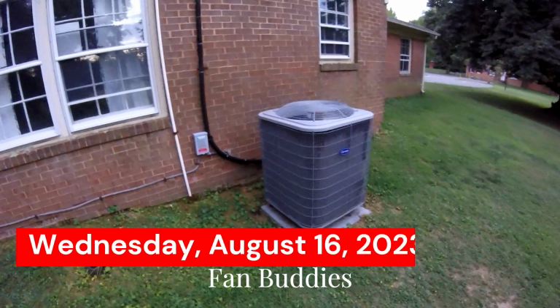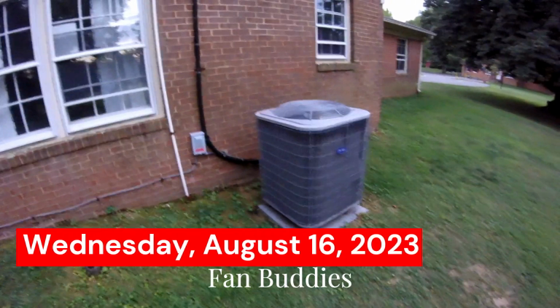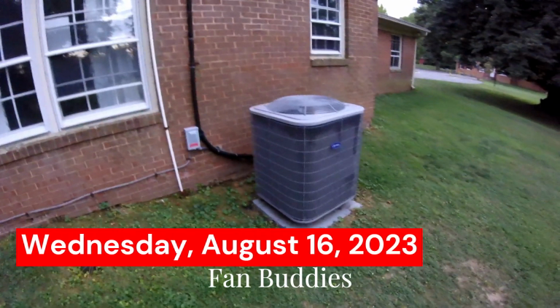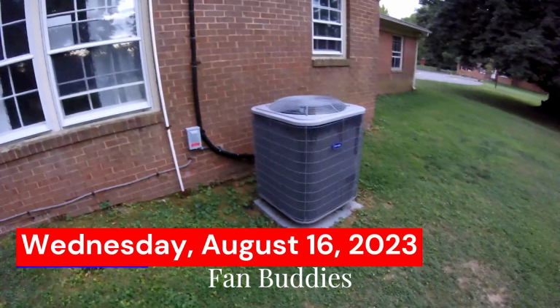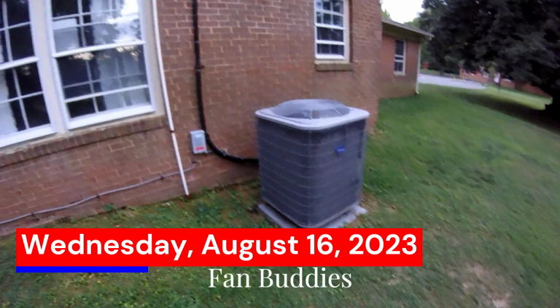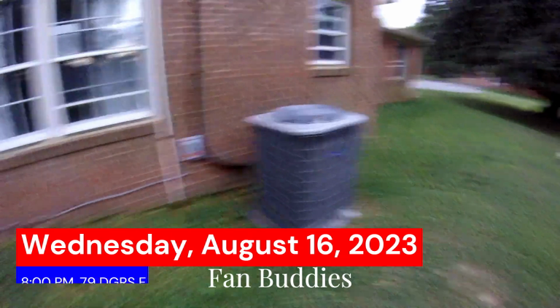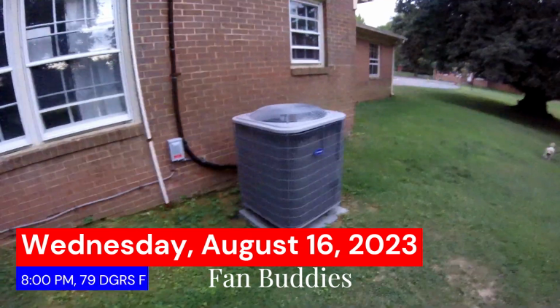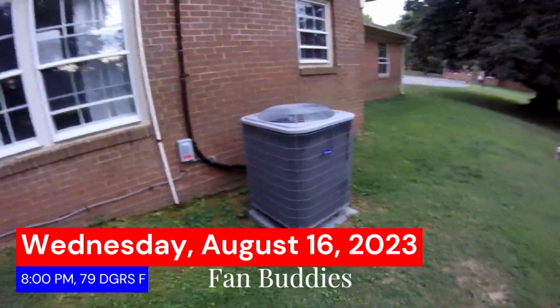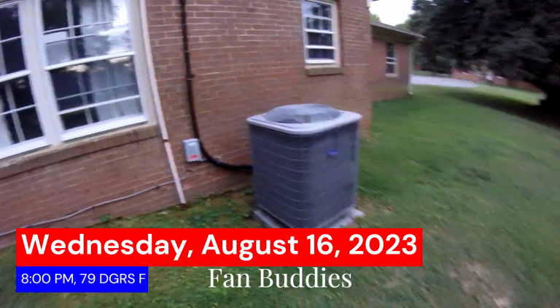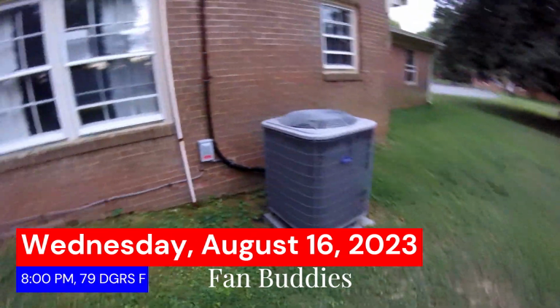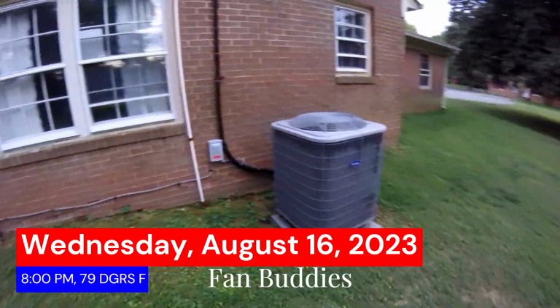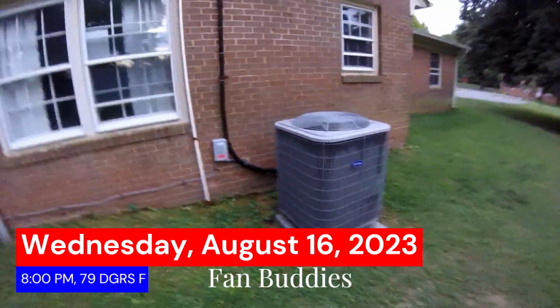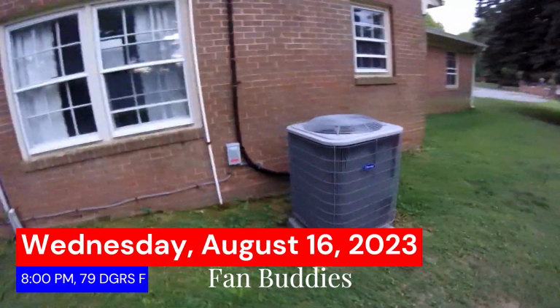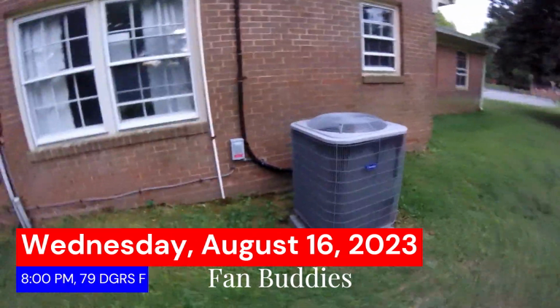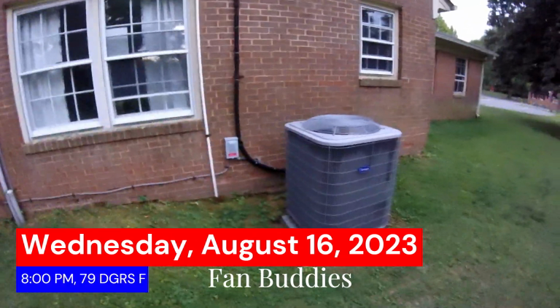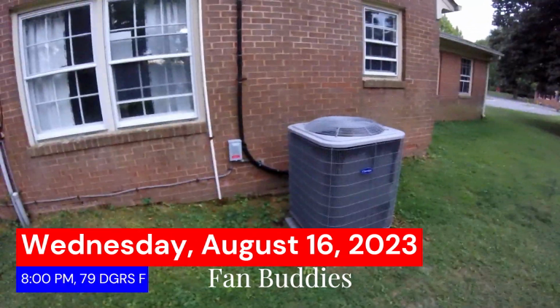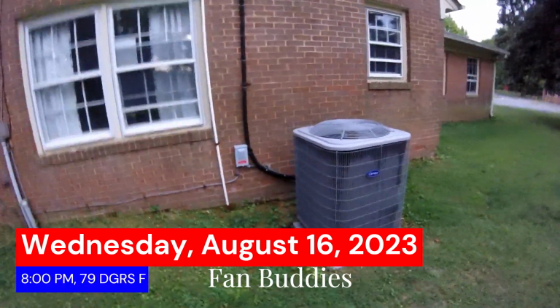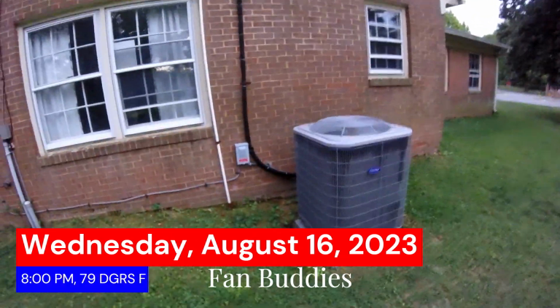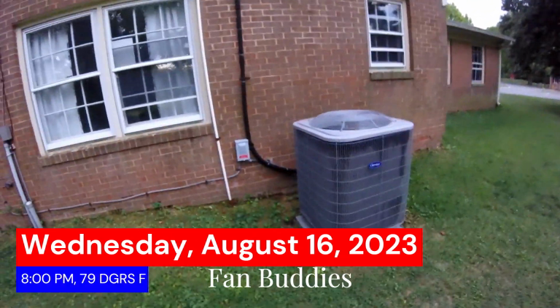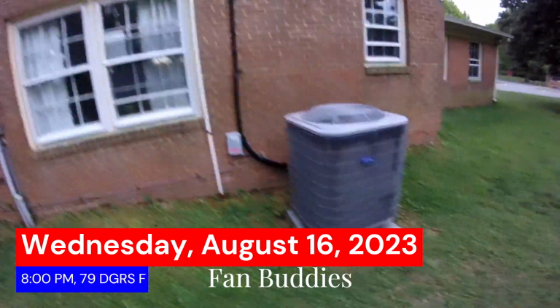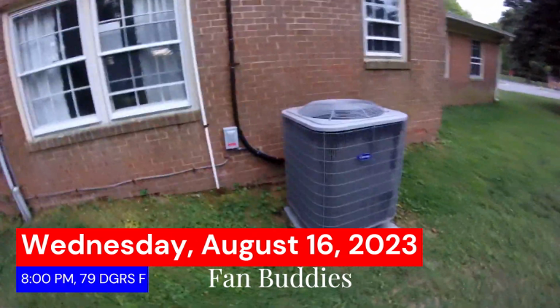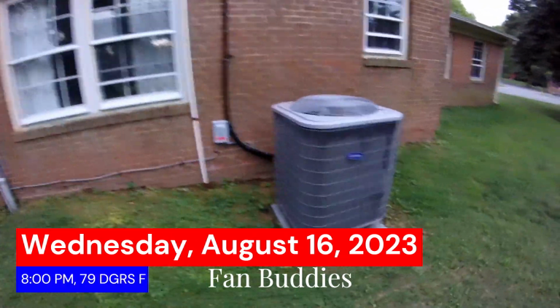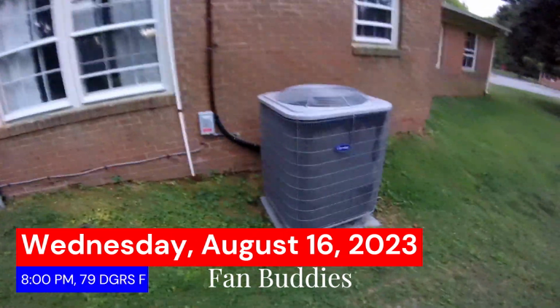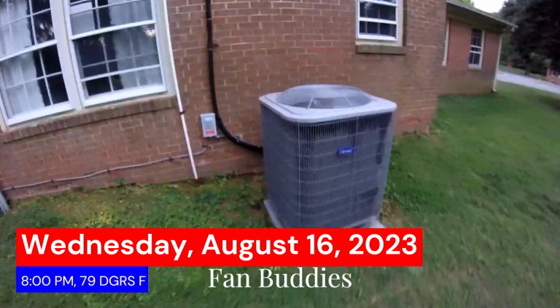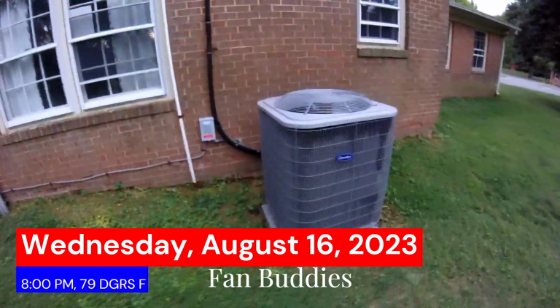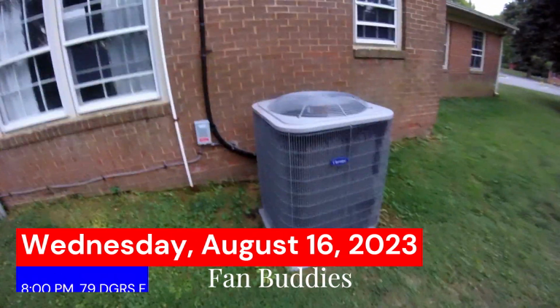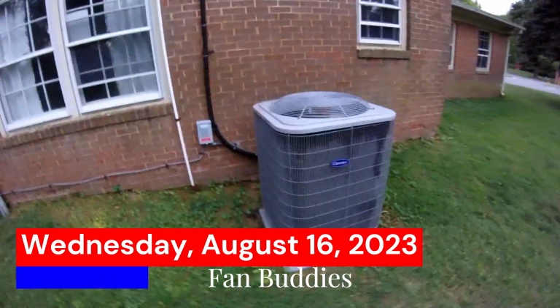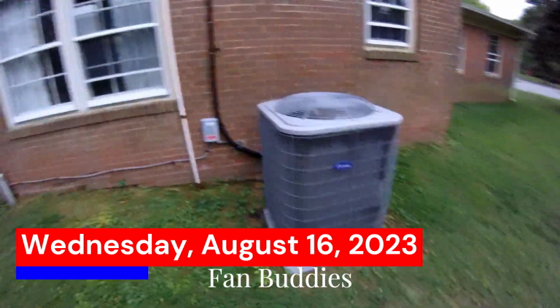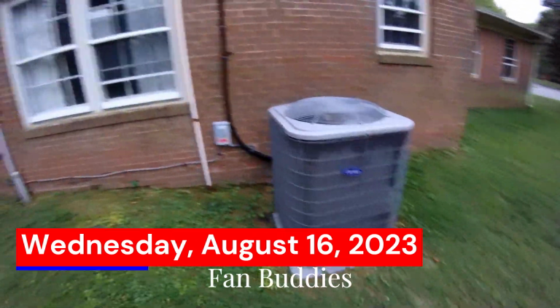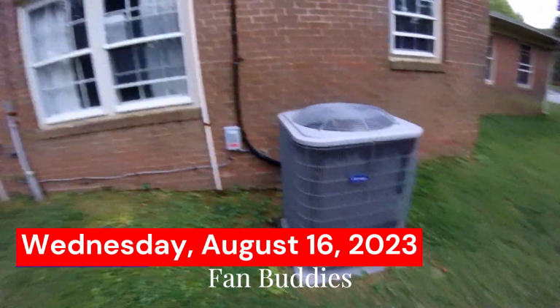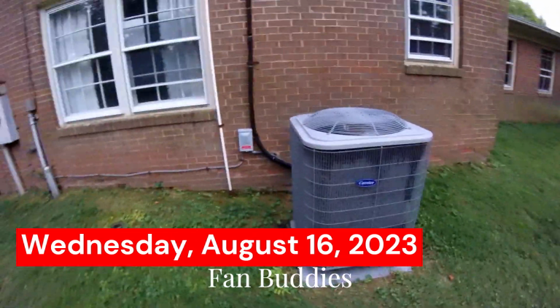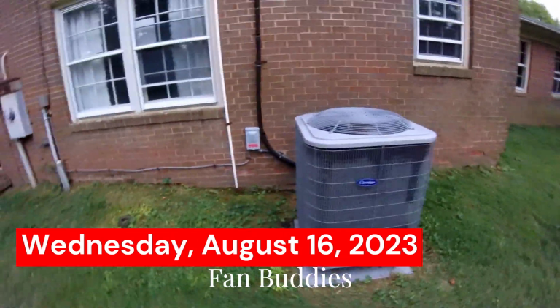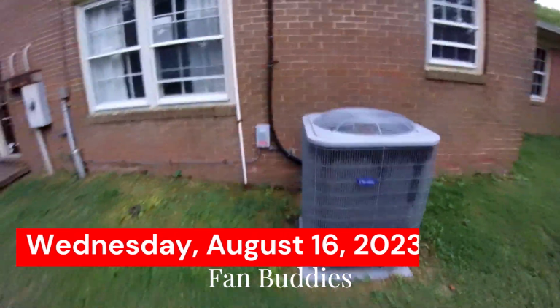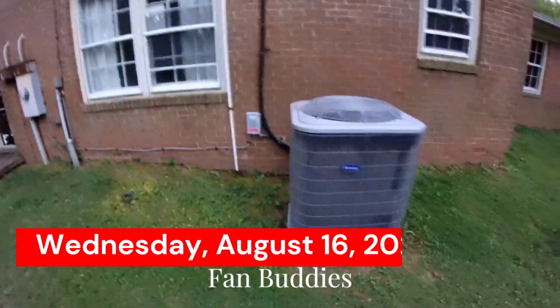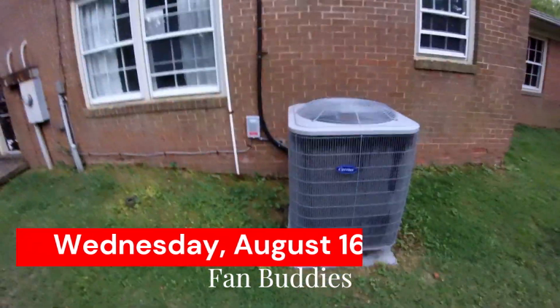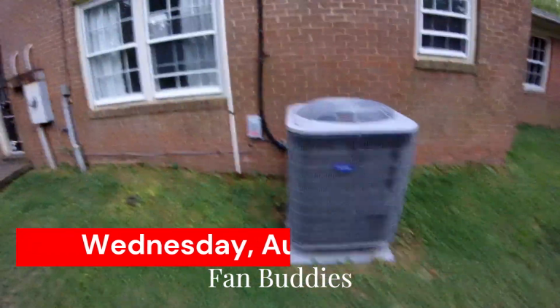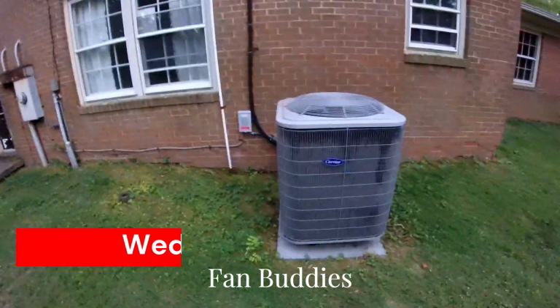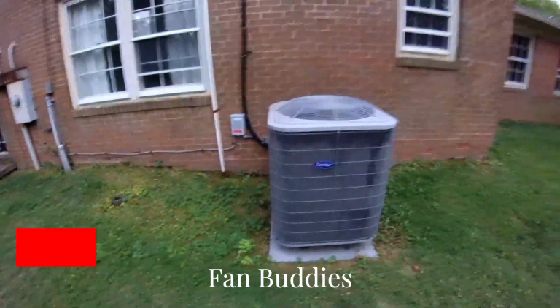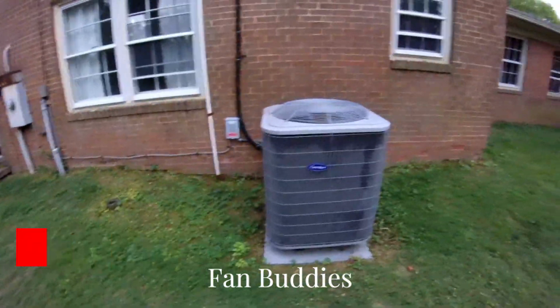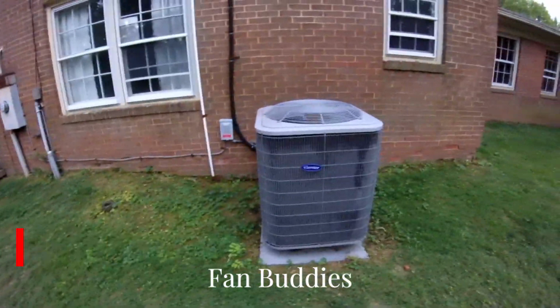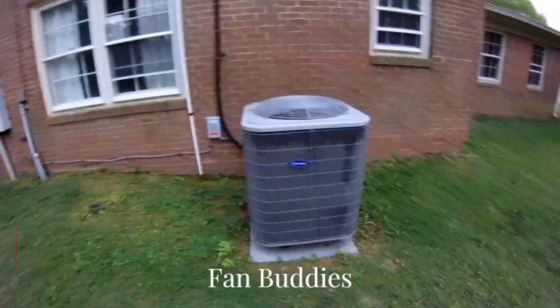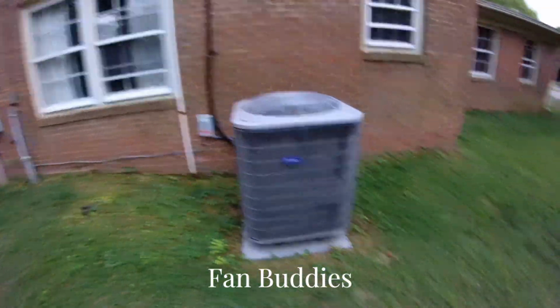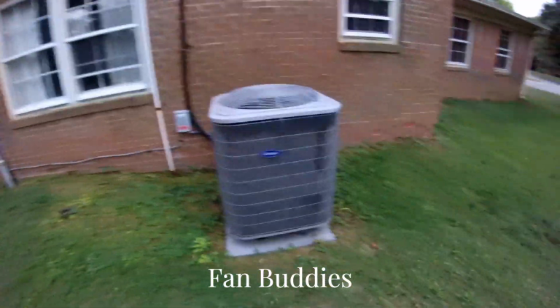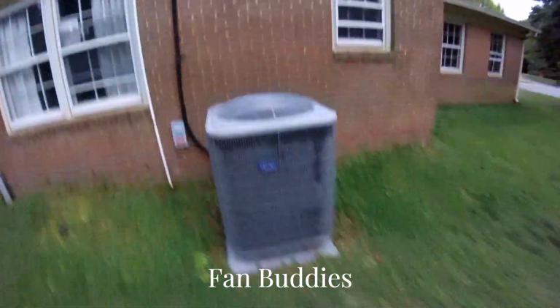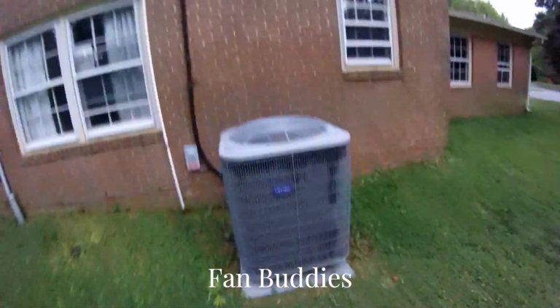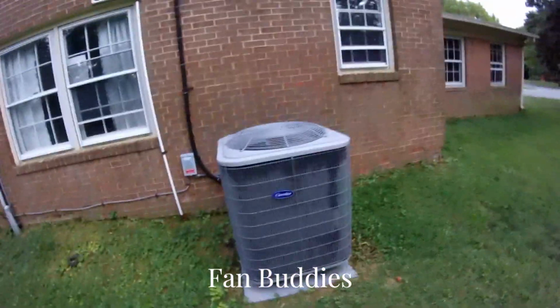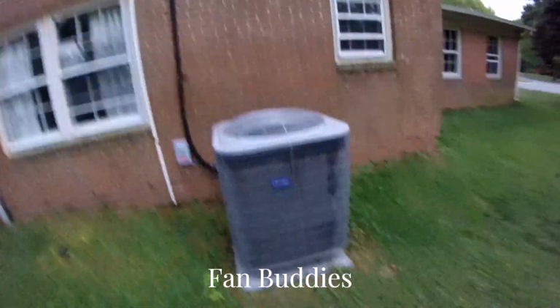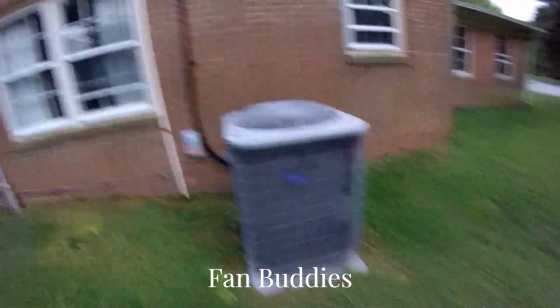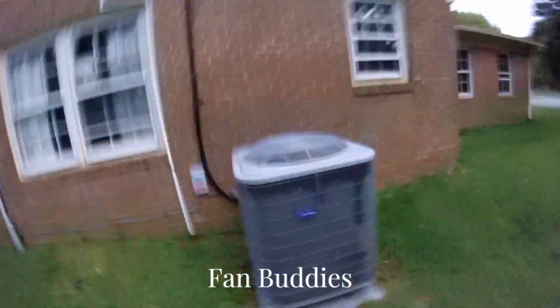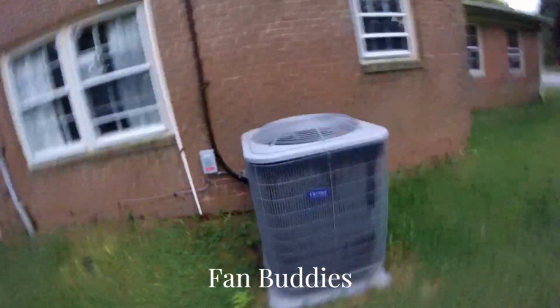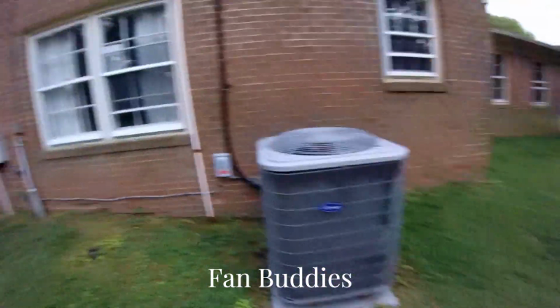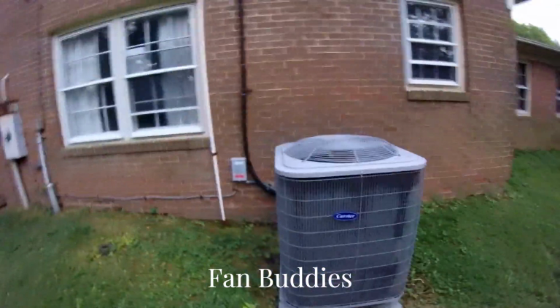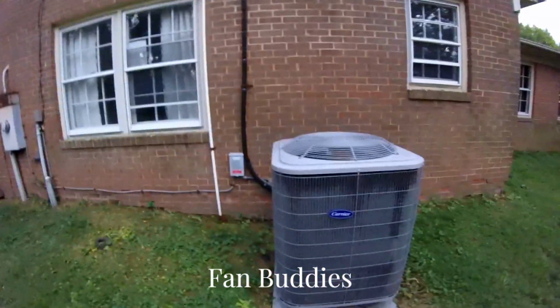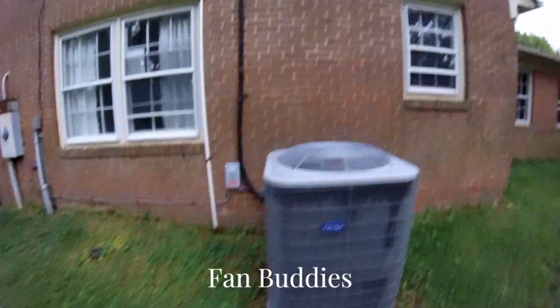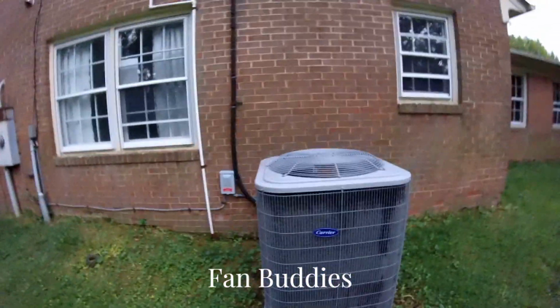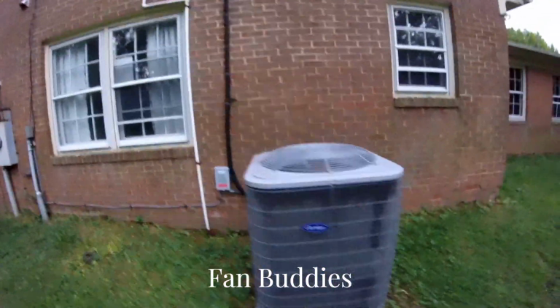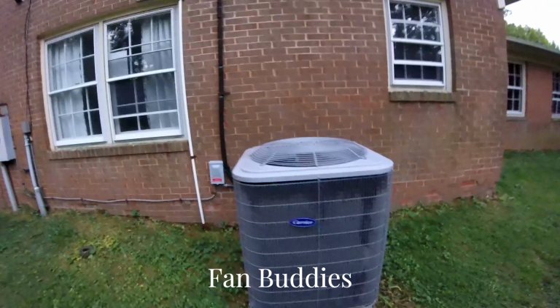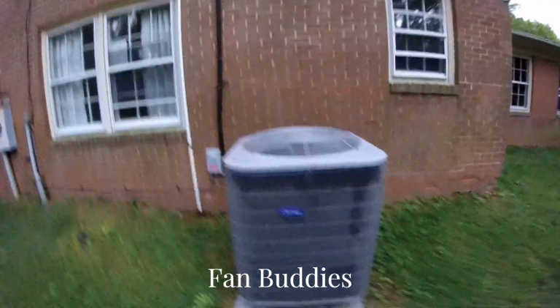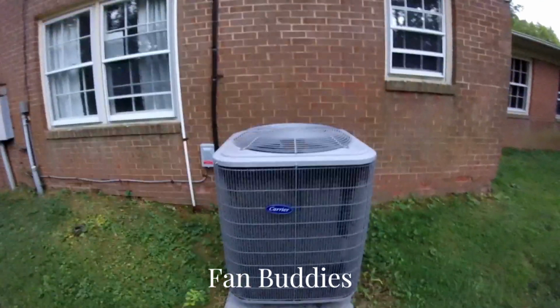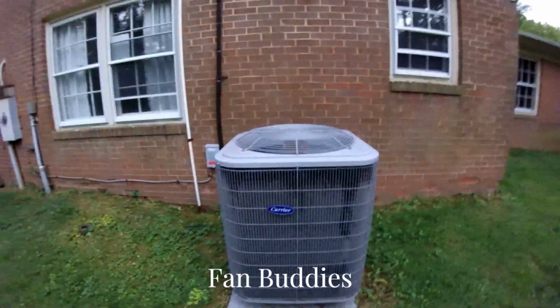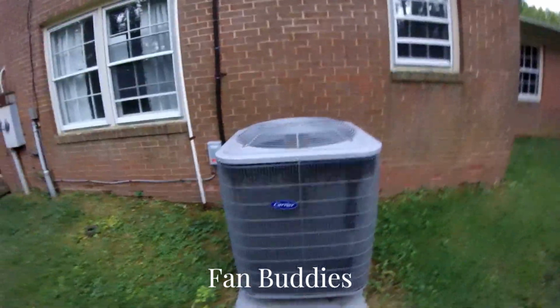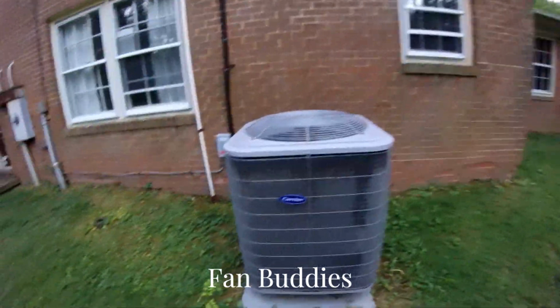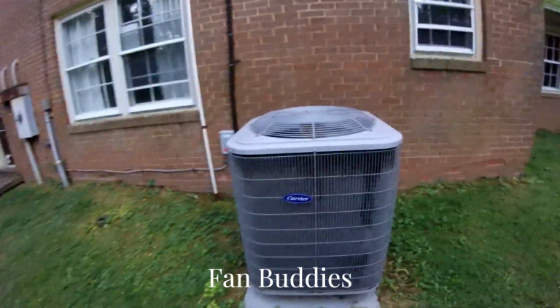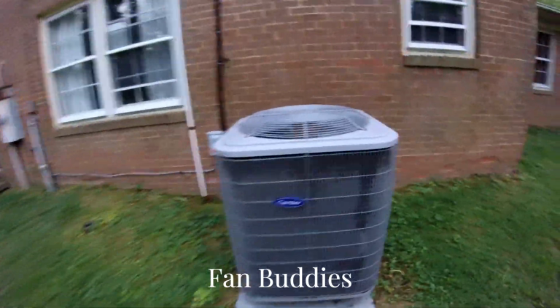Here we have this 2018 three and a half ton Carrier Comfort Series. I just got it starting up.